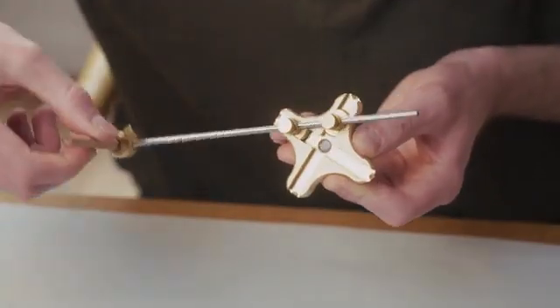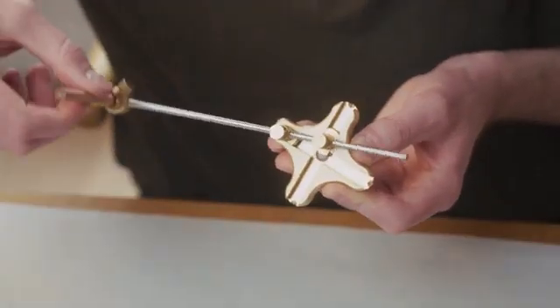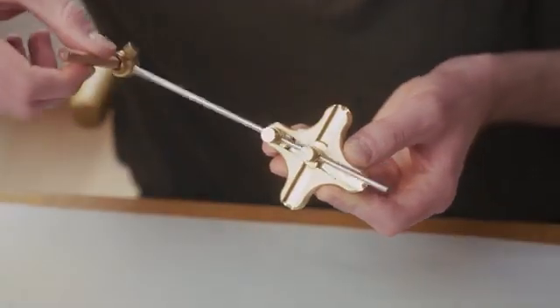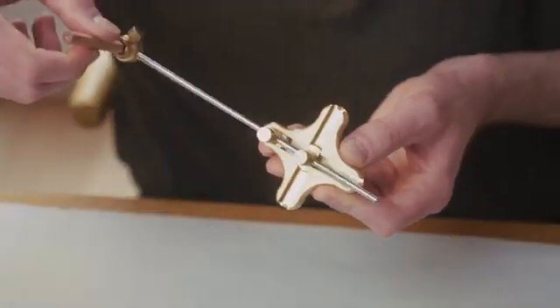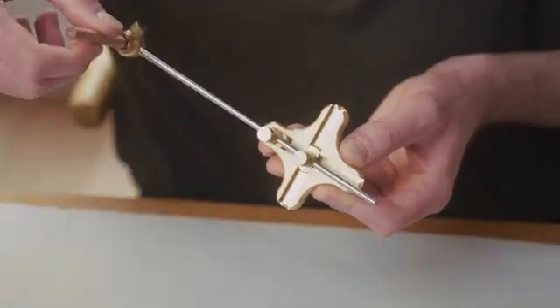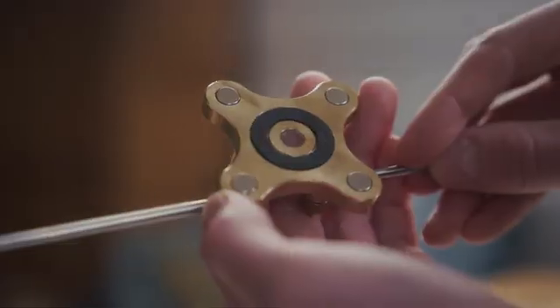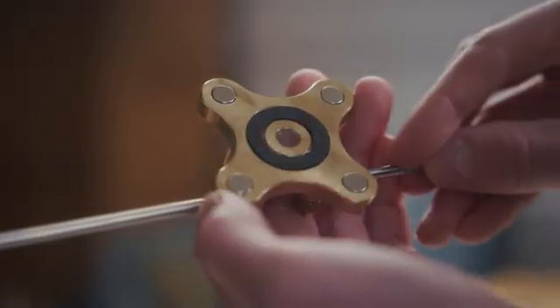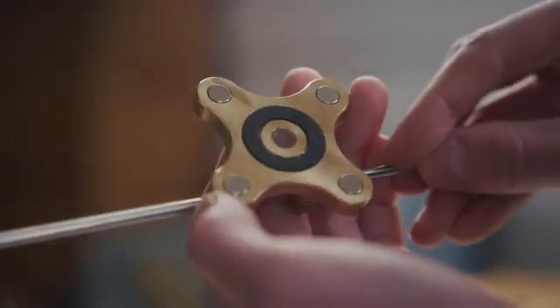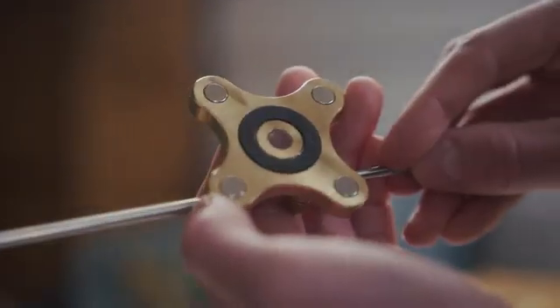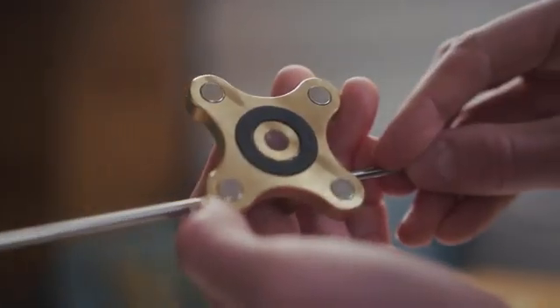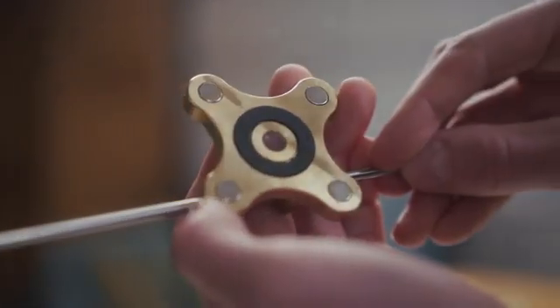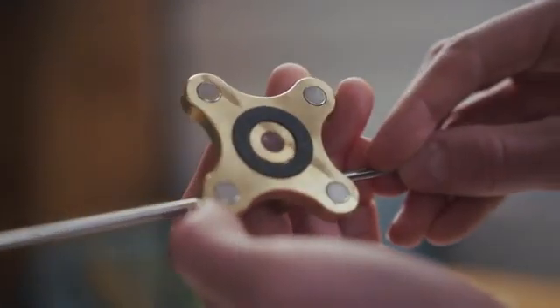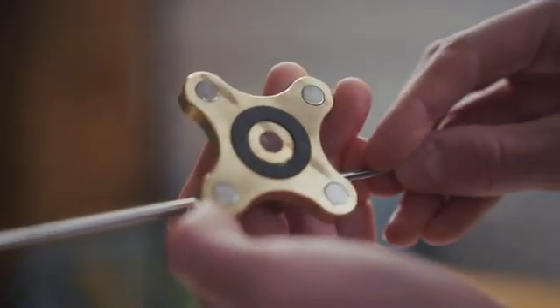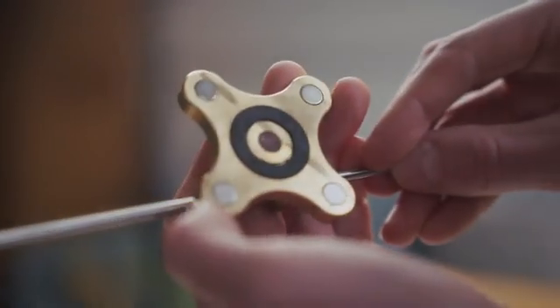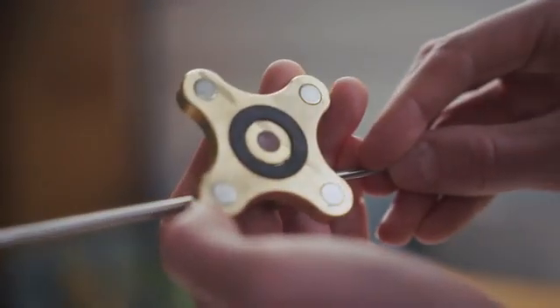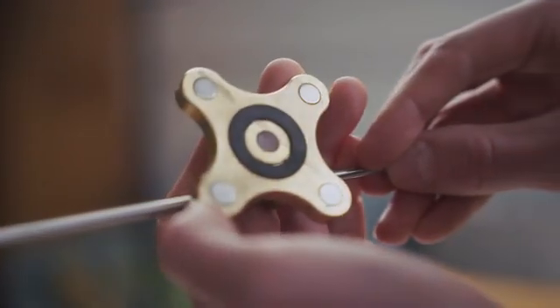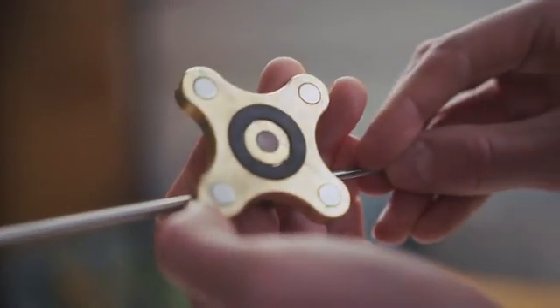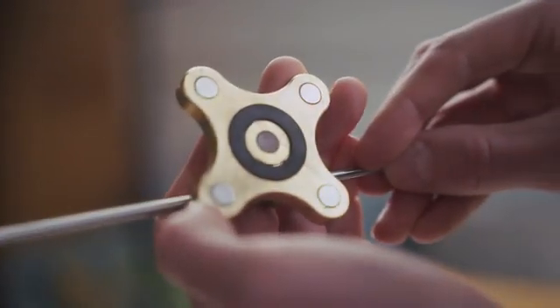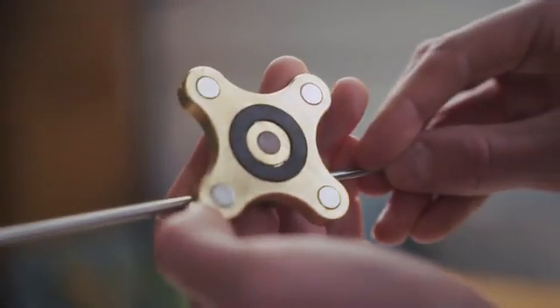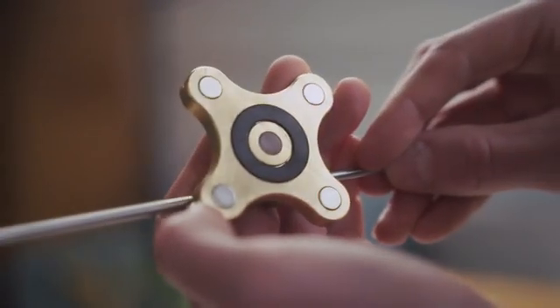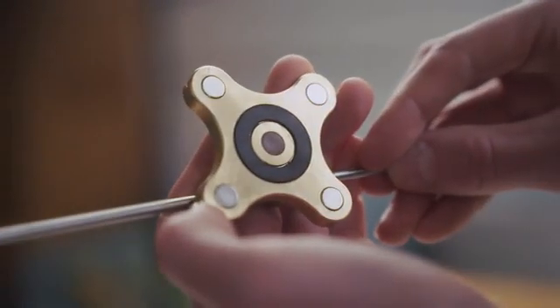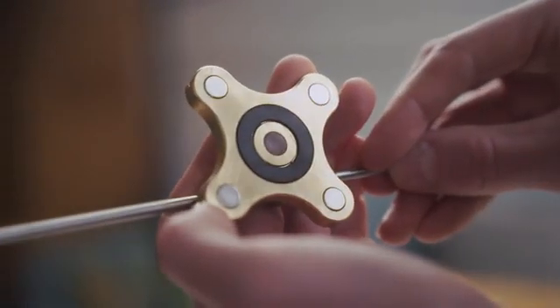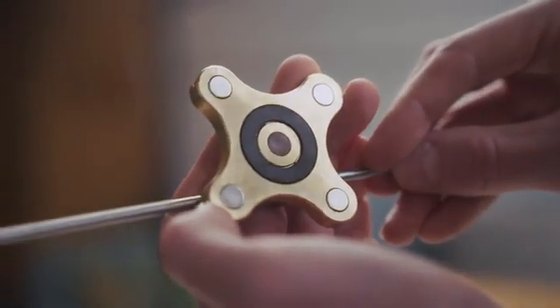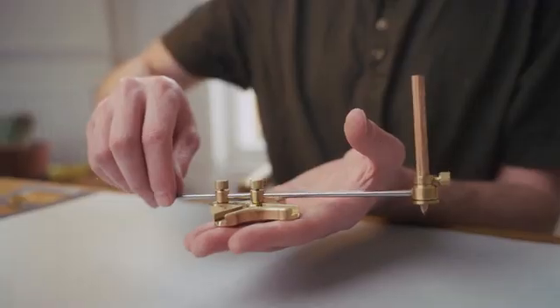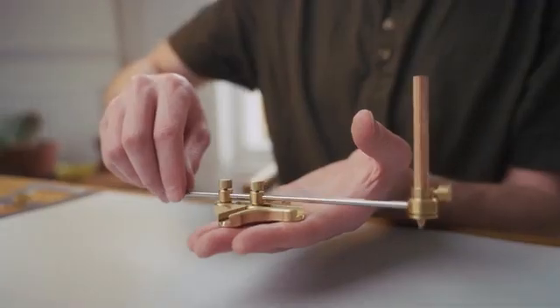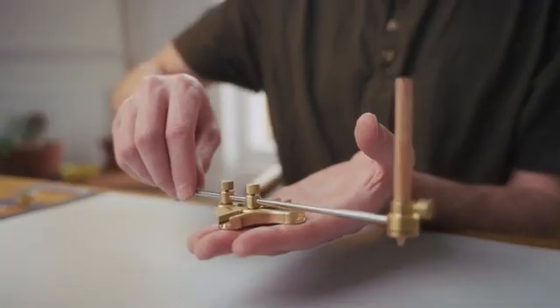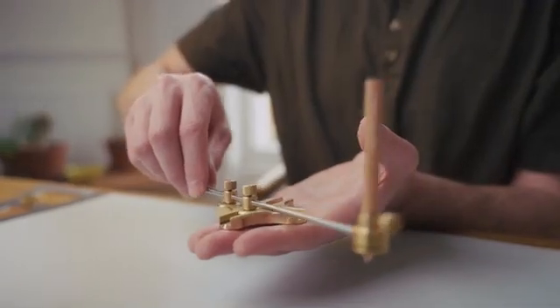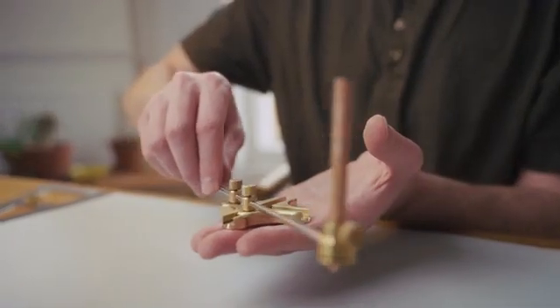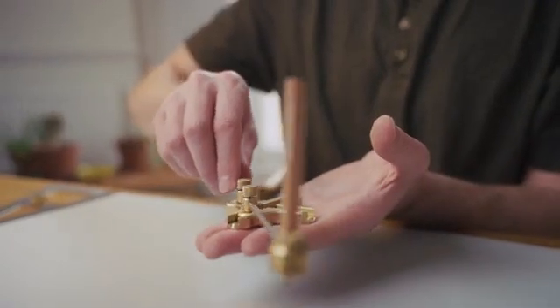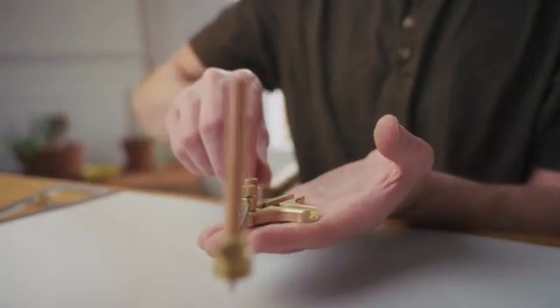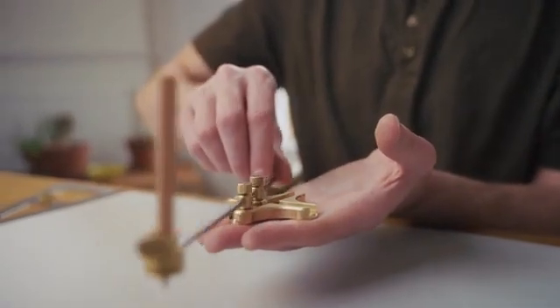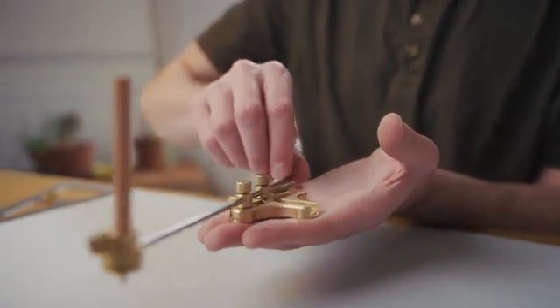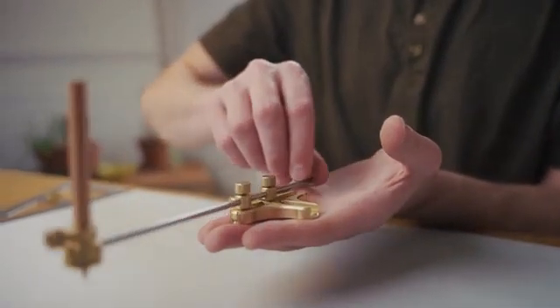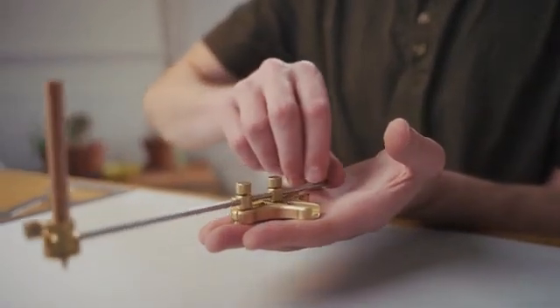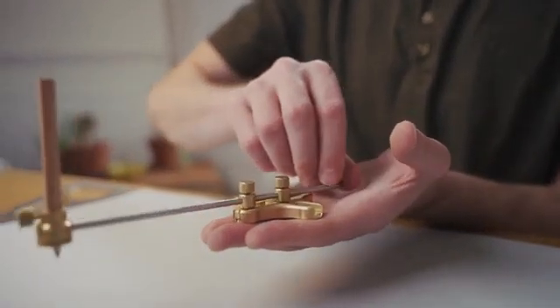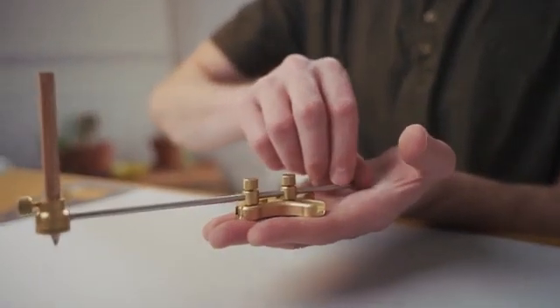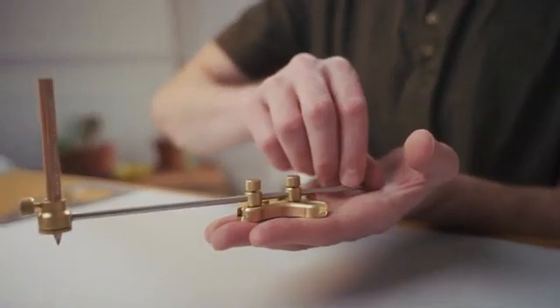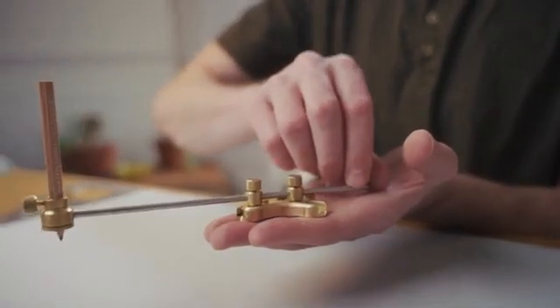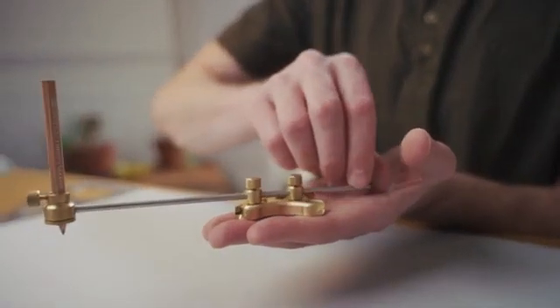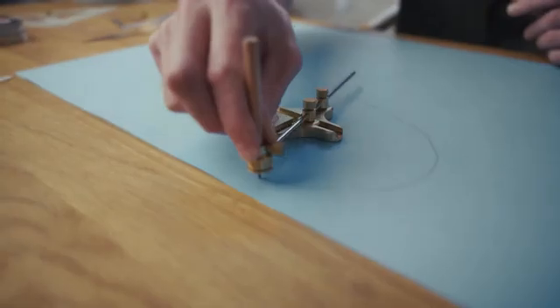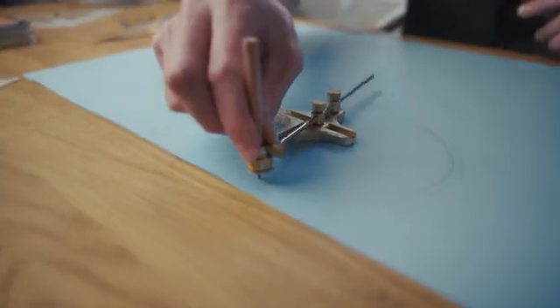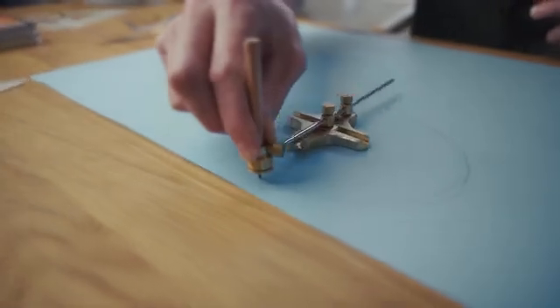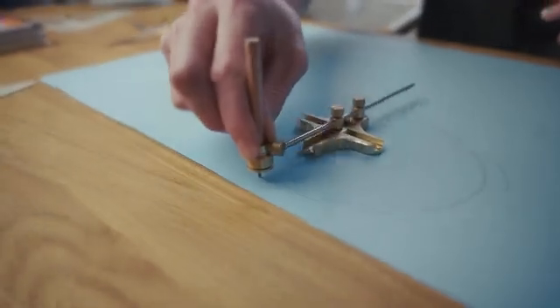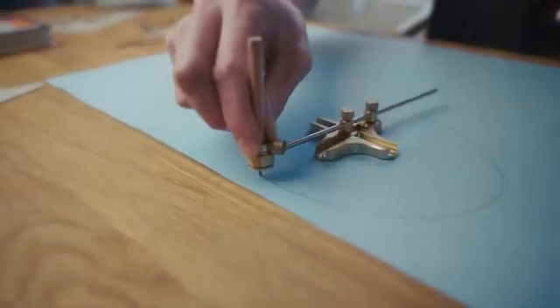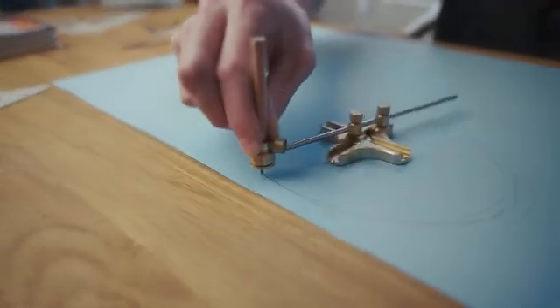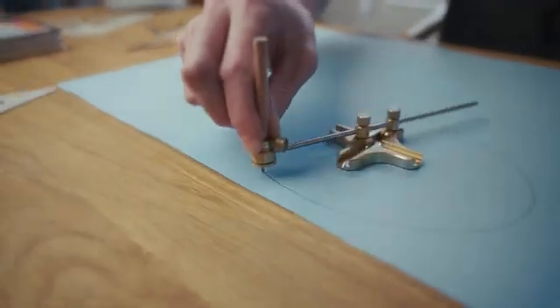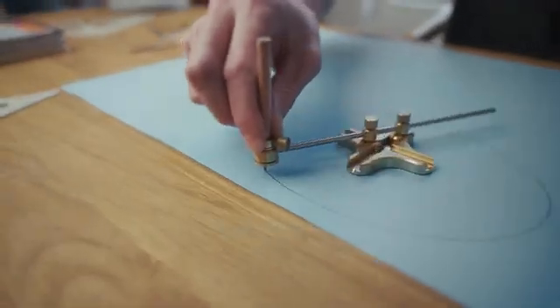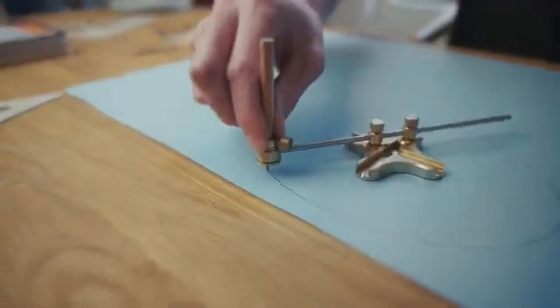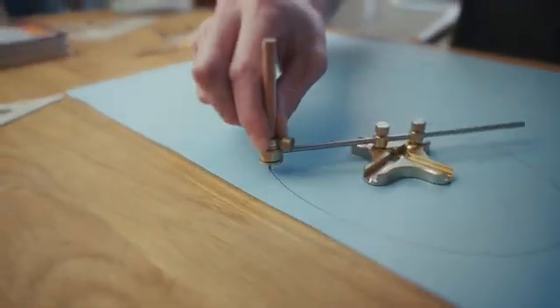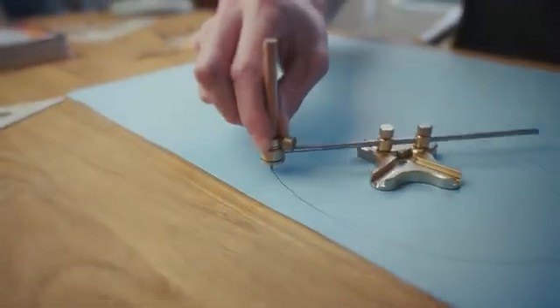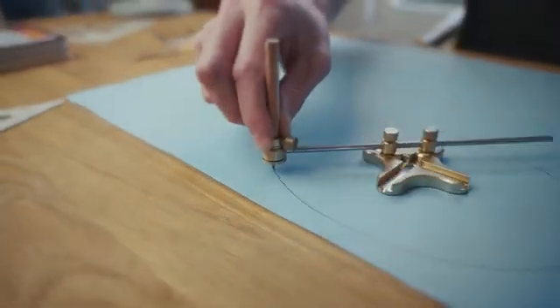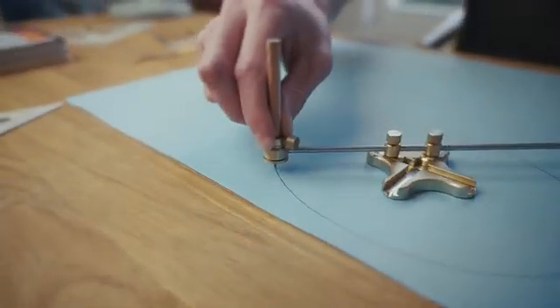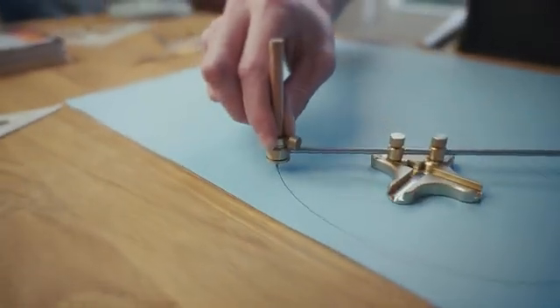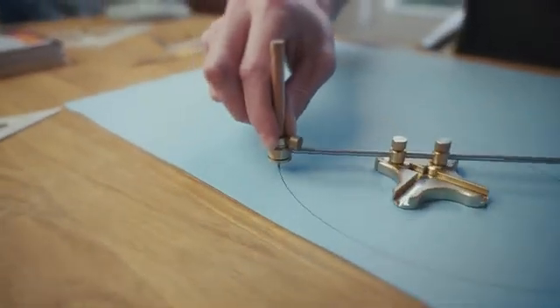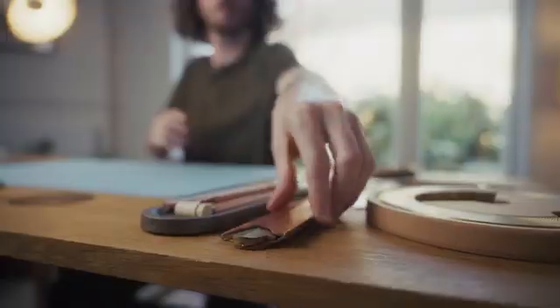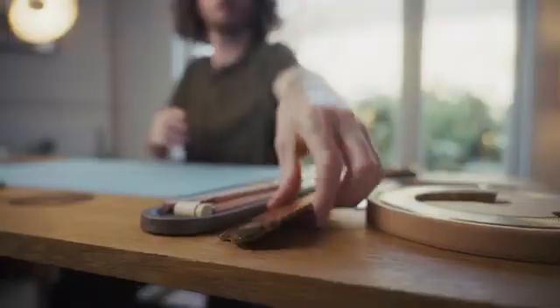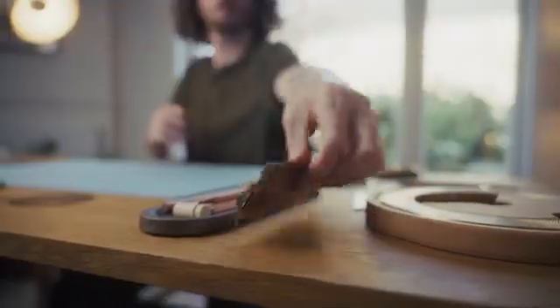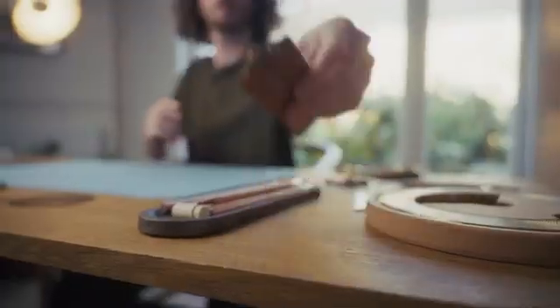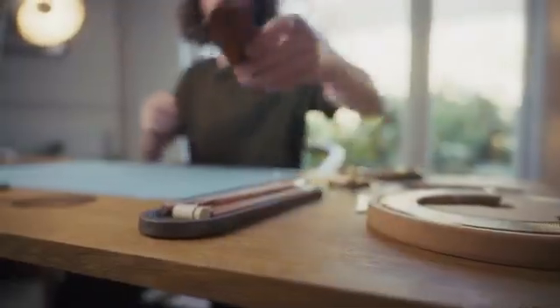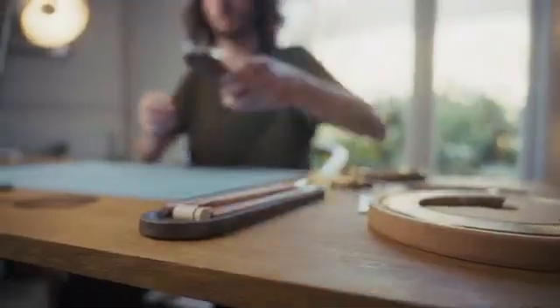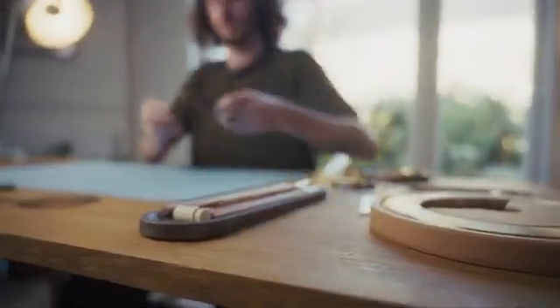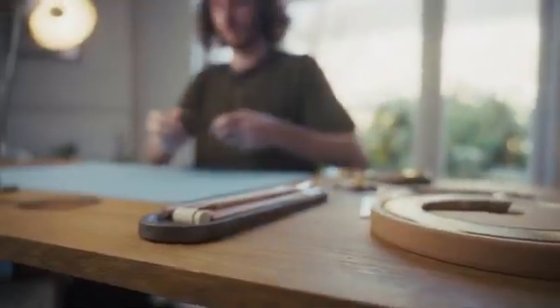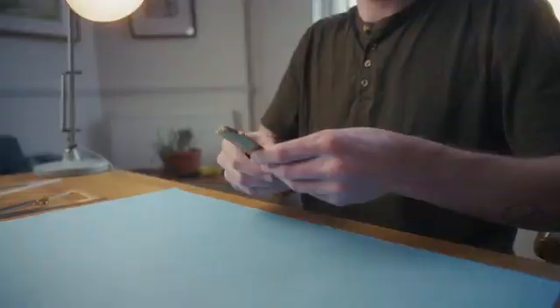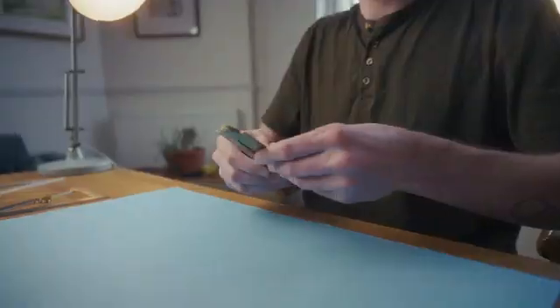It features a magnifying lens to help you pinpoint the centre of your ellipse with ease, and with the help of a ruler you can set the size in seconds.